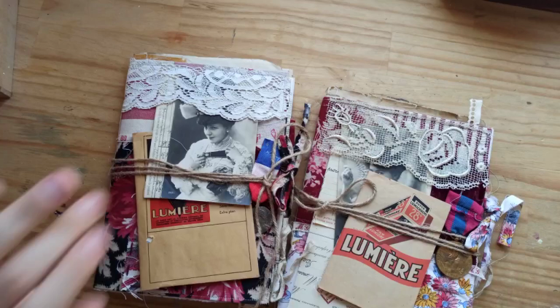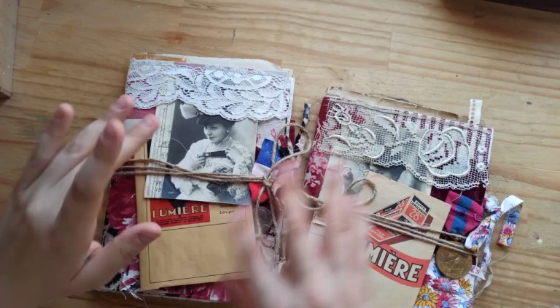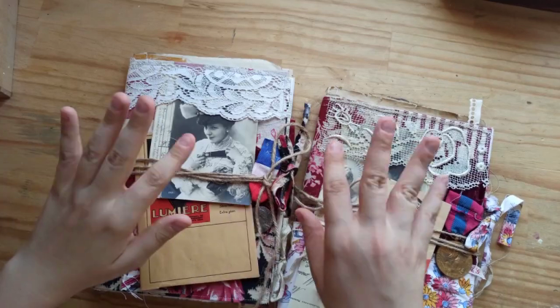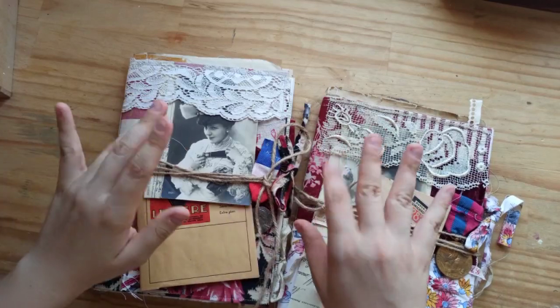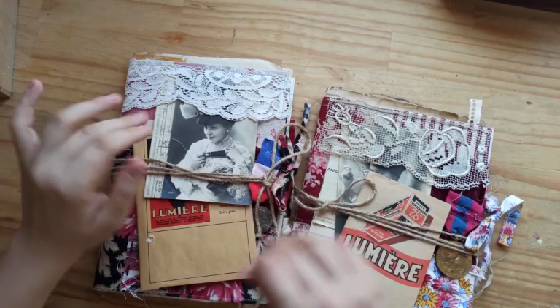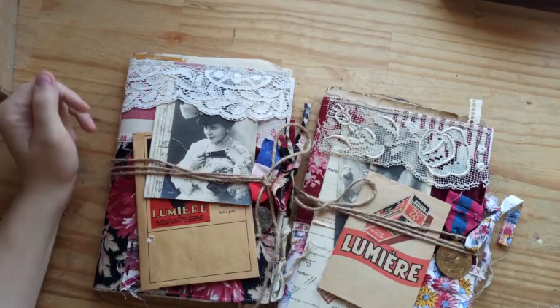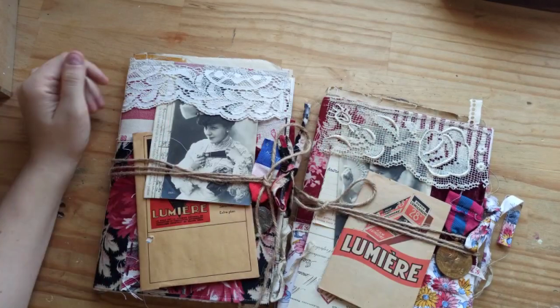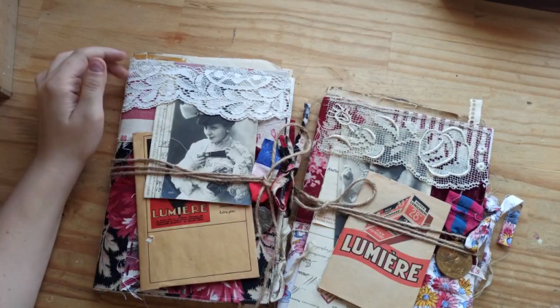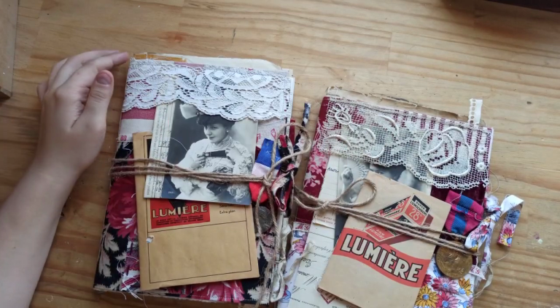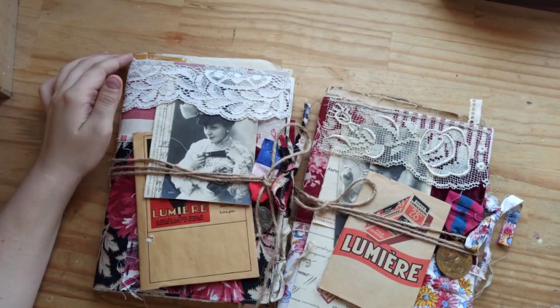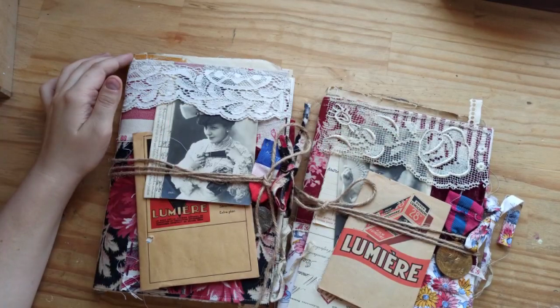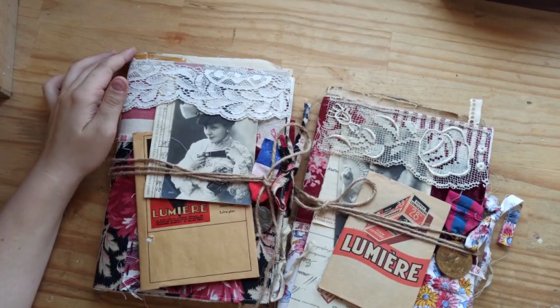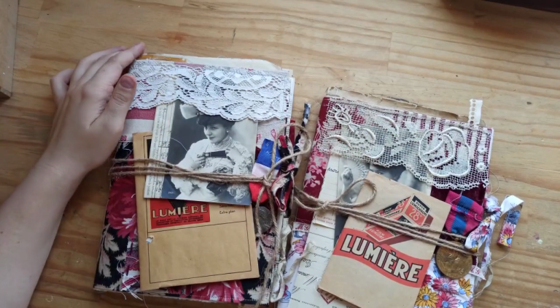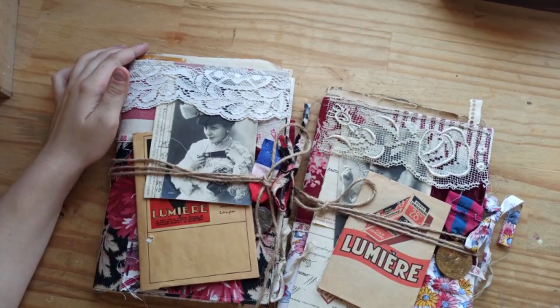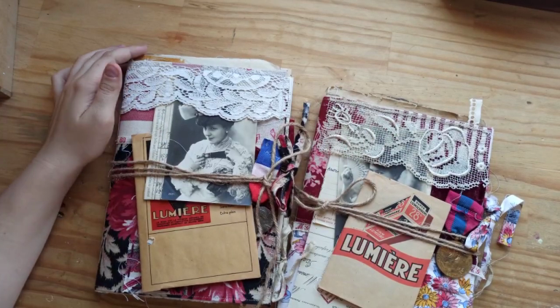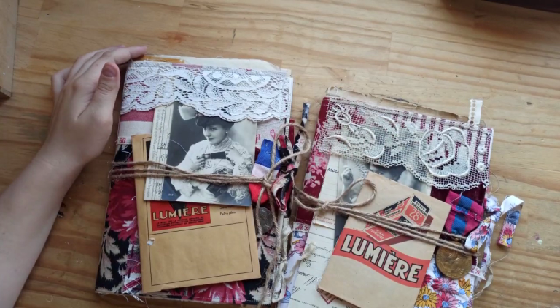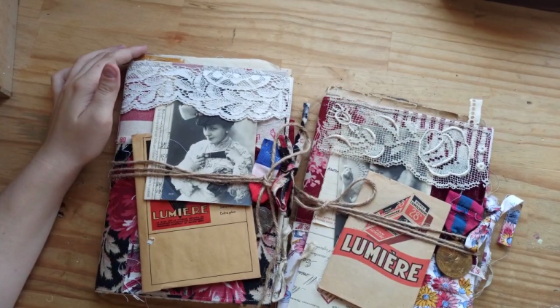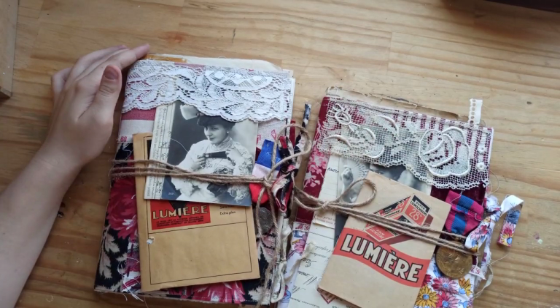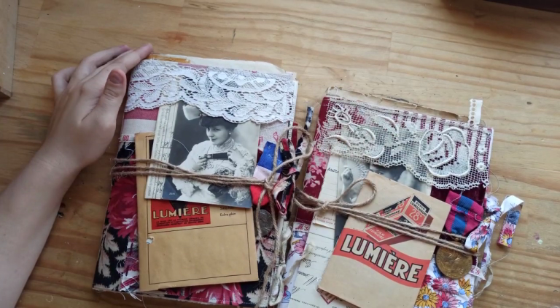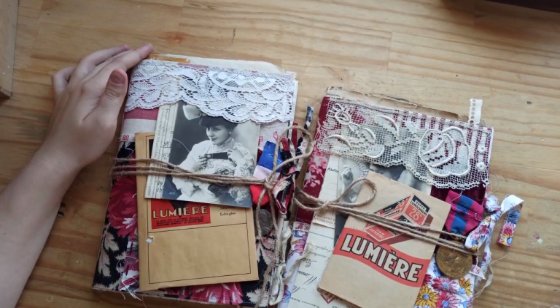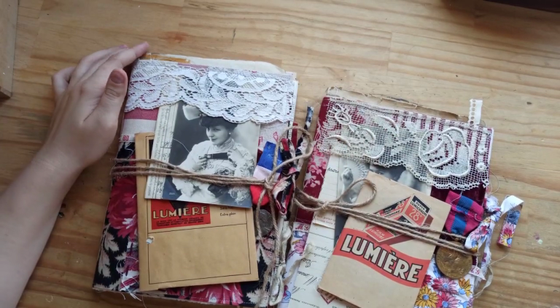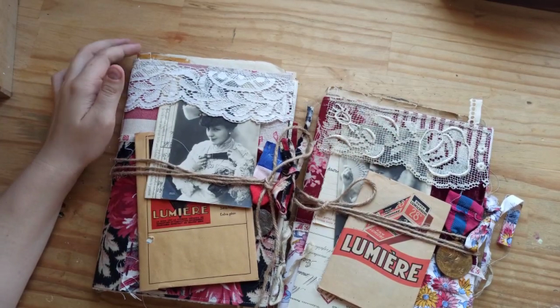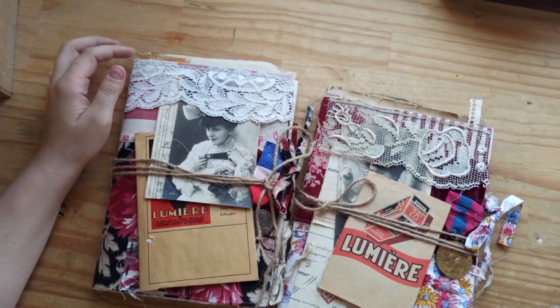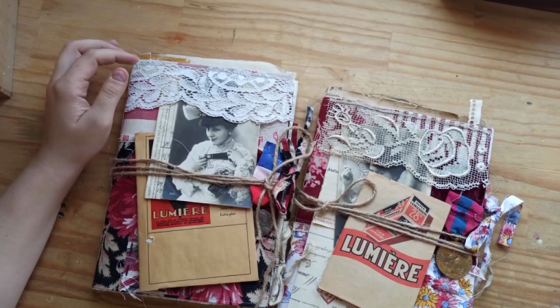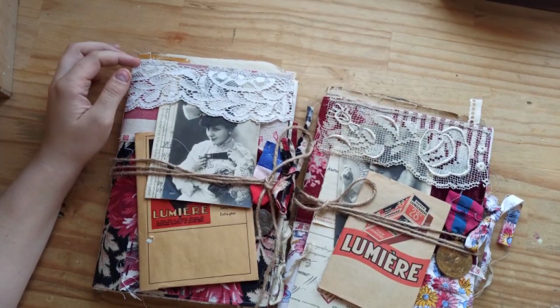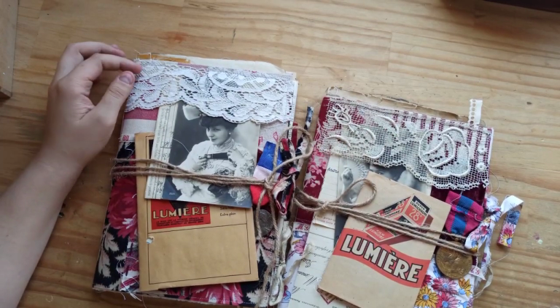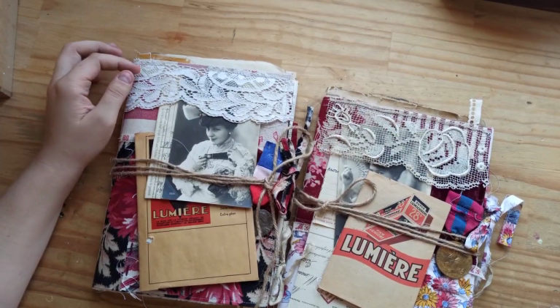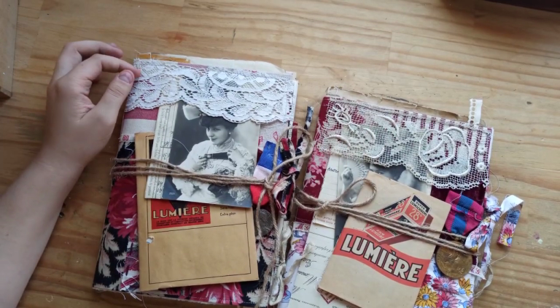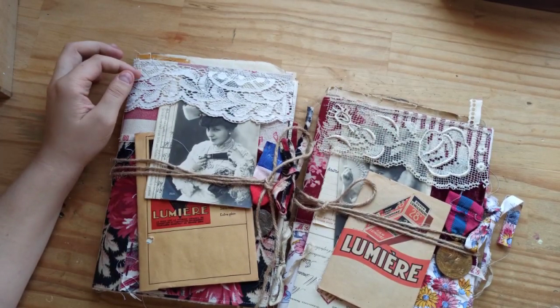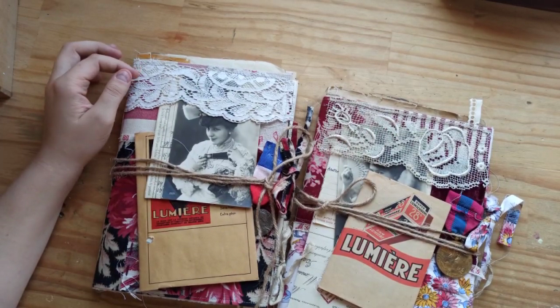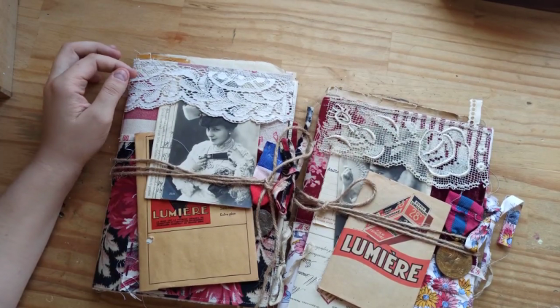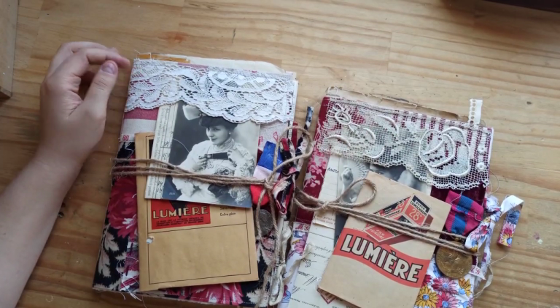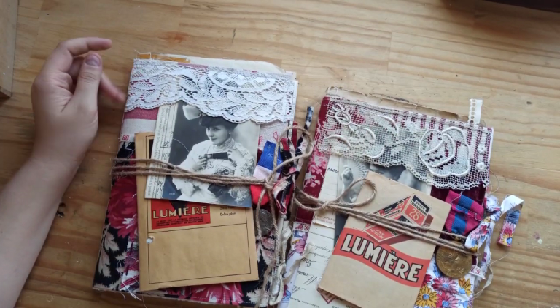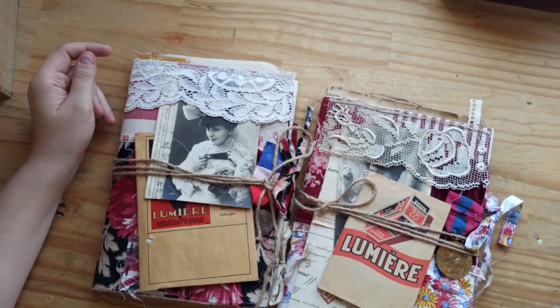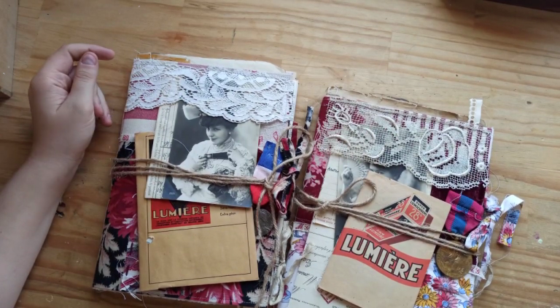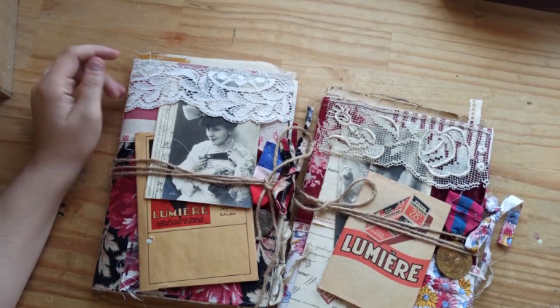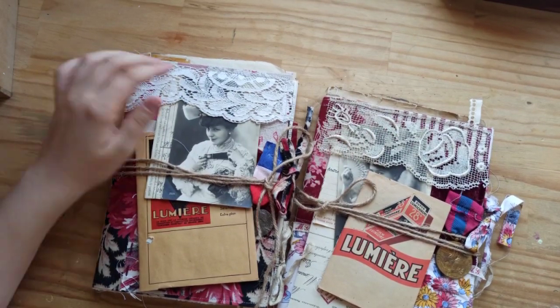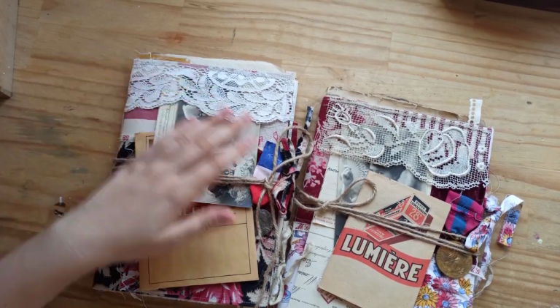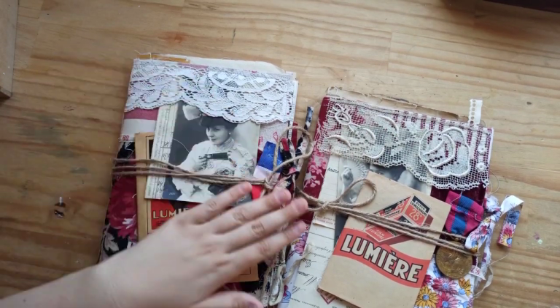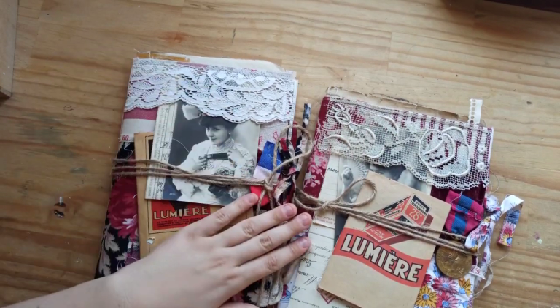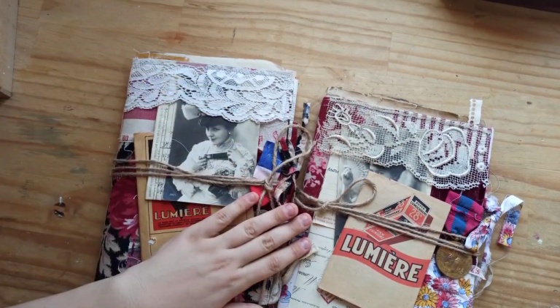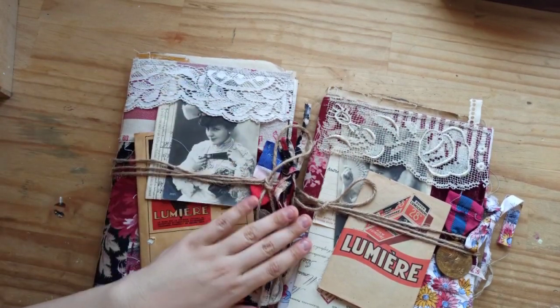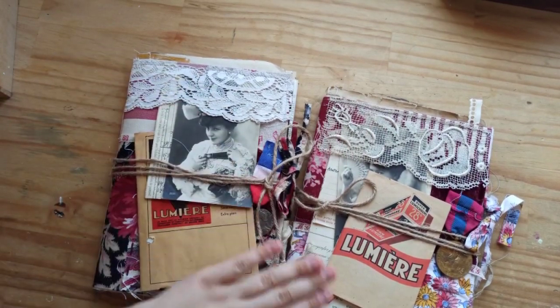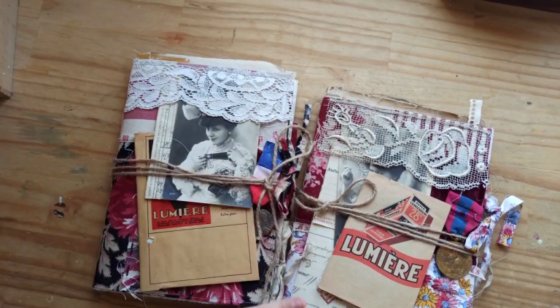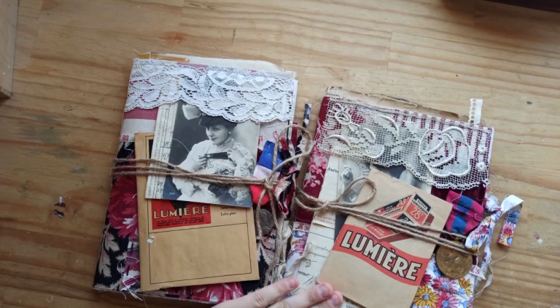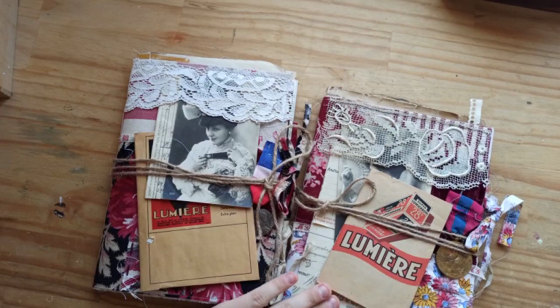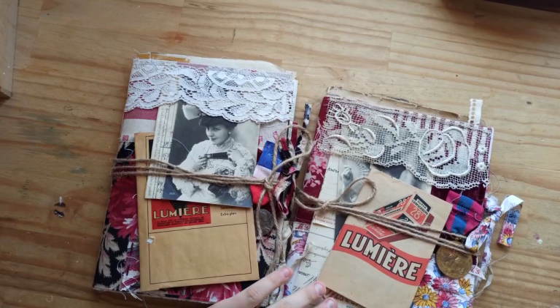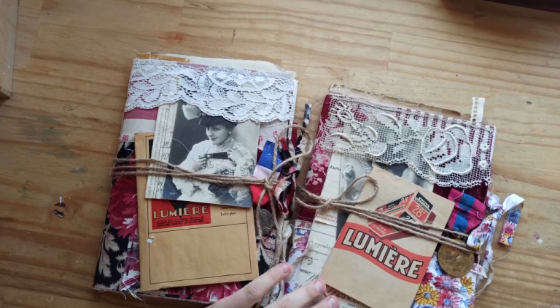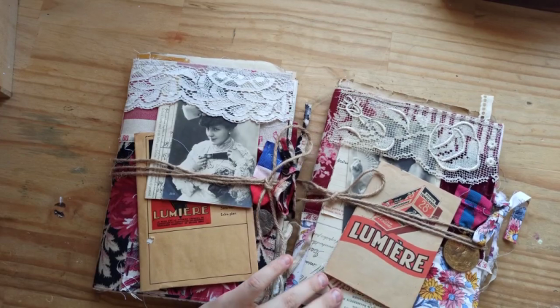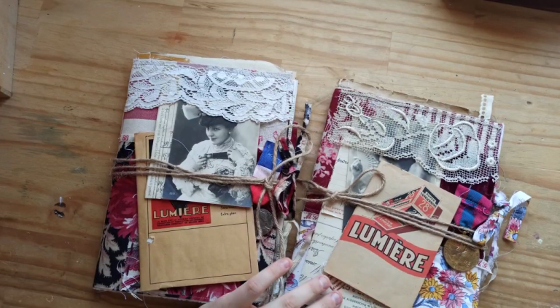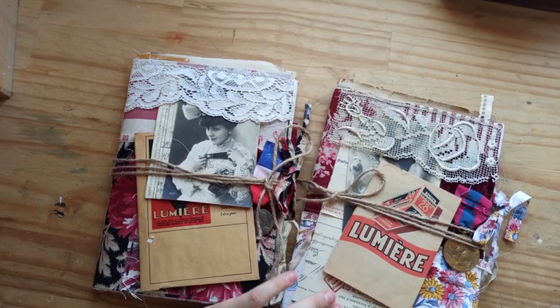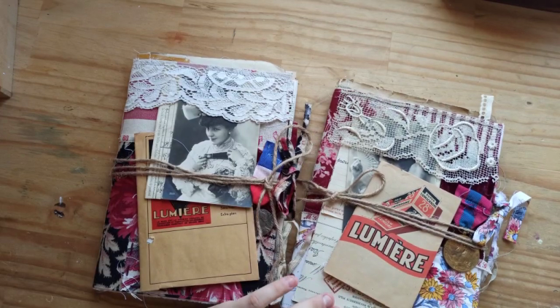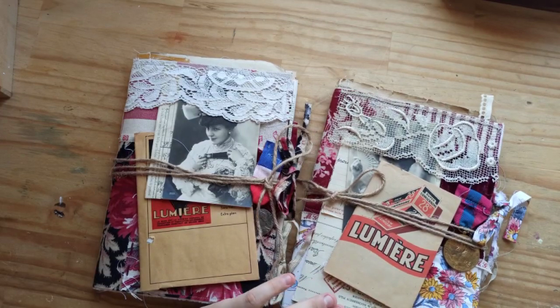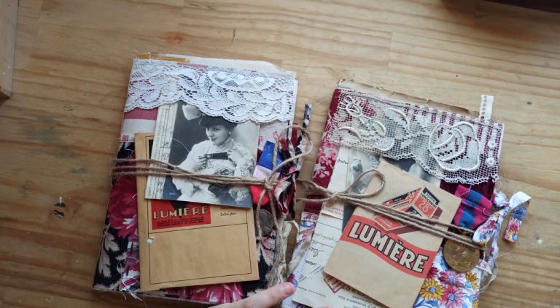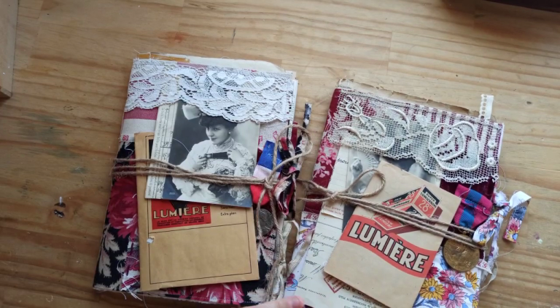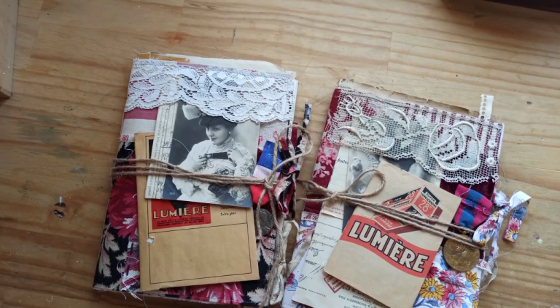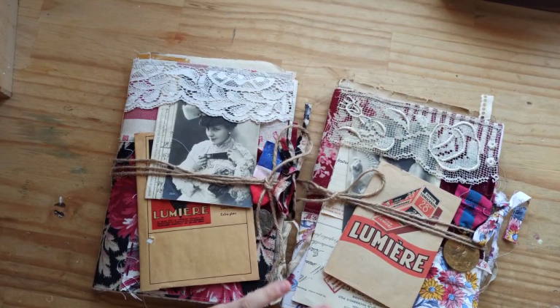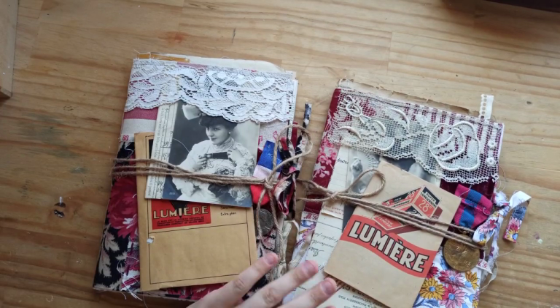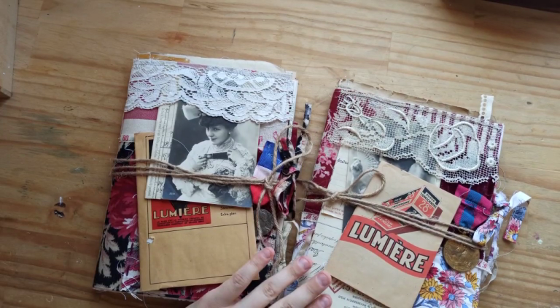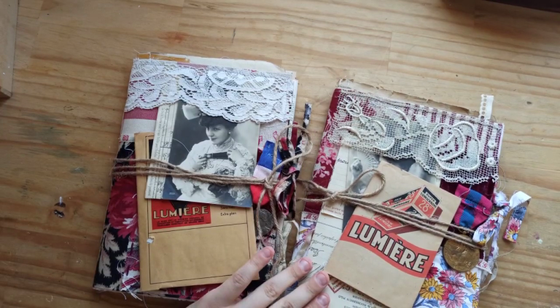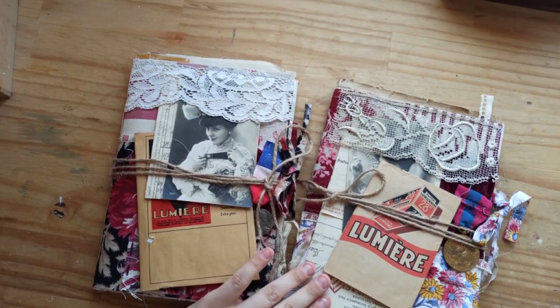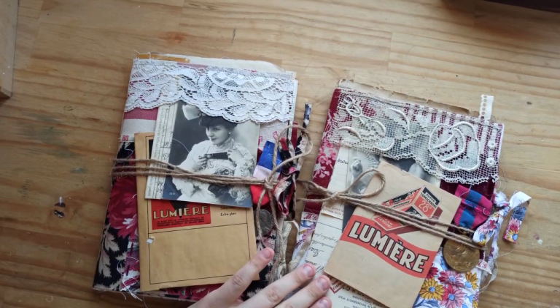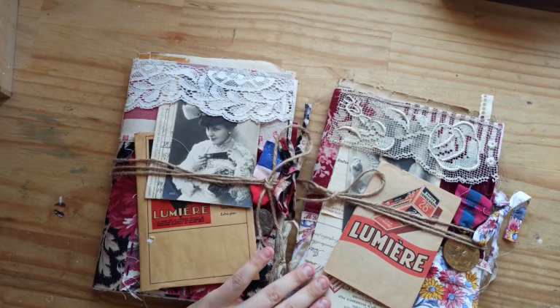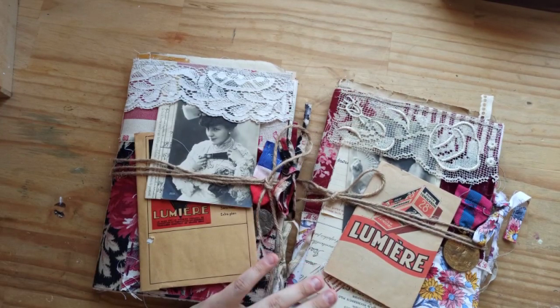Hey guys, welcome back to a new video. Today I have a flip through of these two journals to share with you.